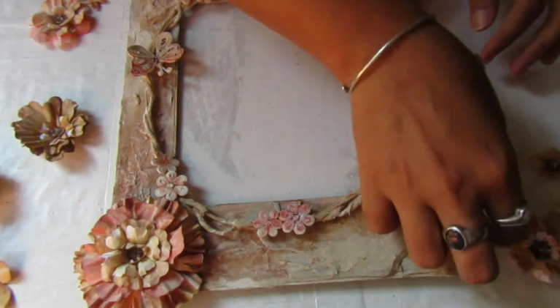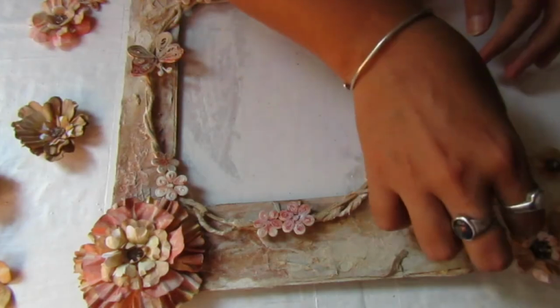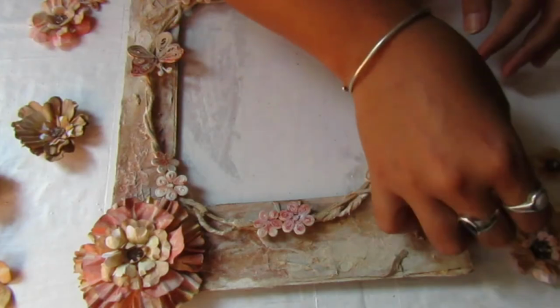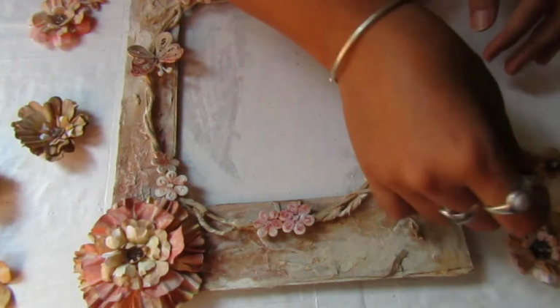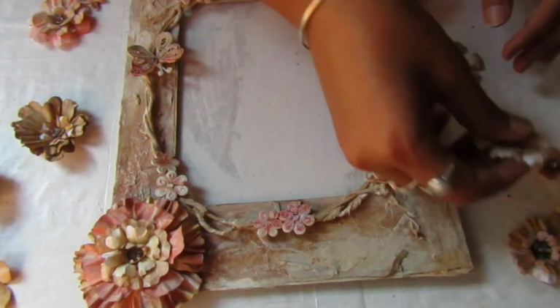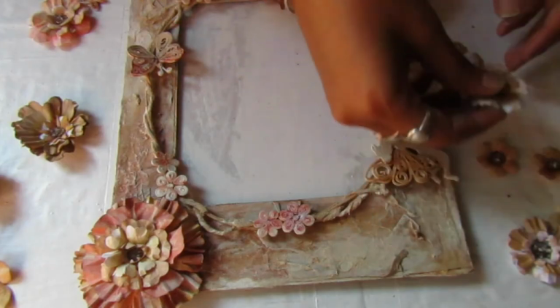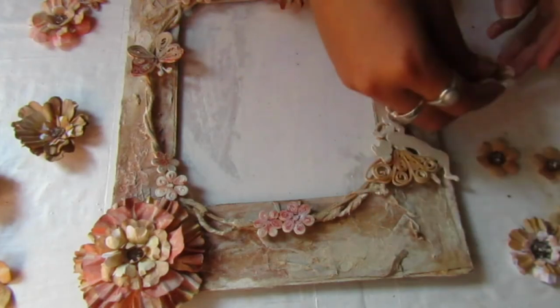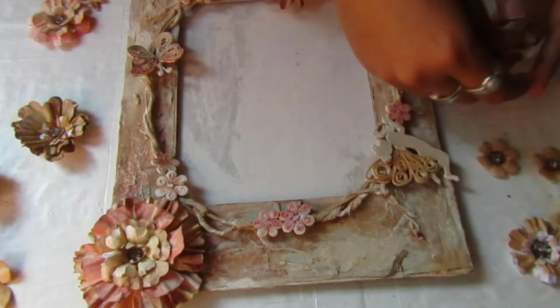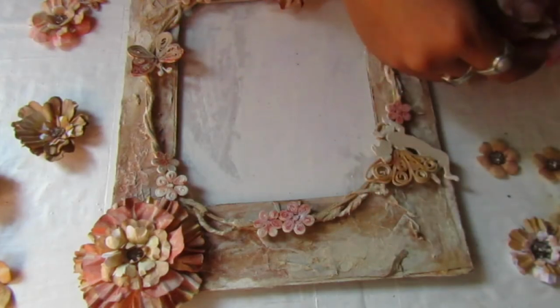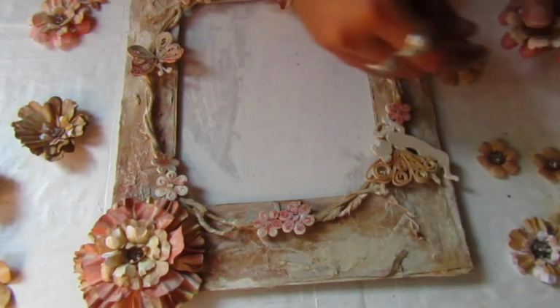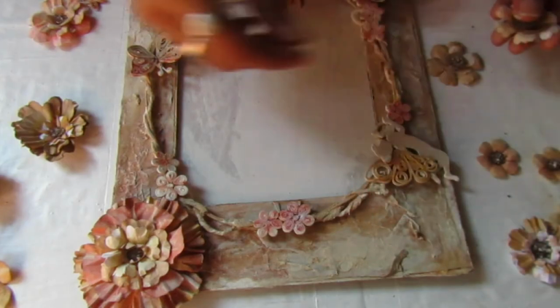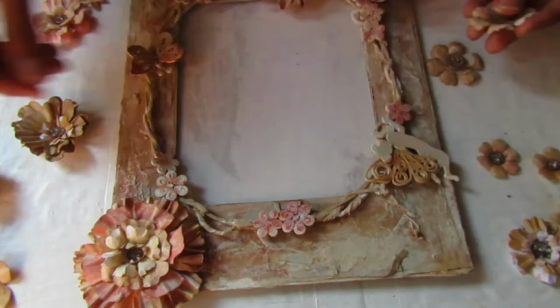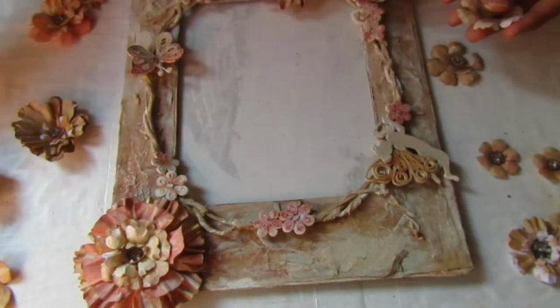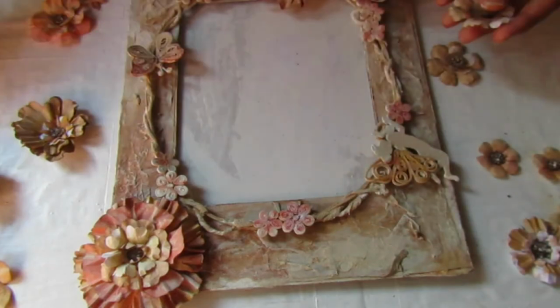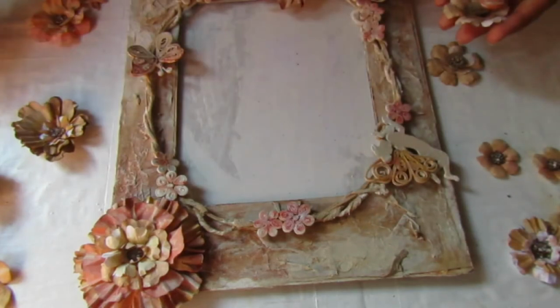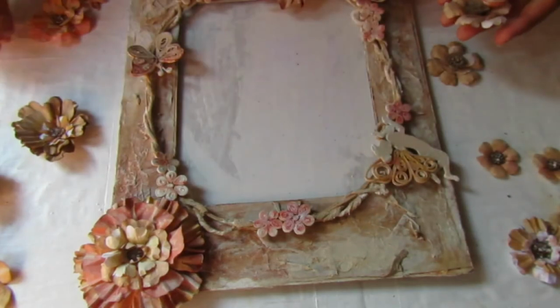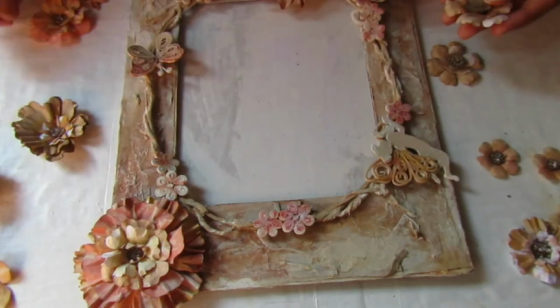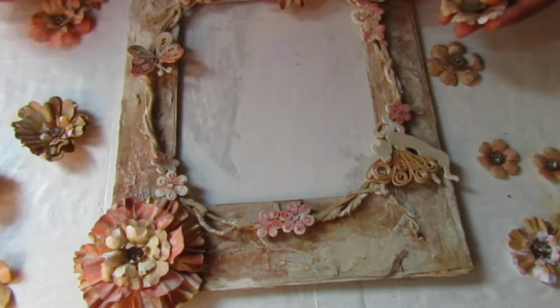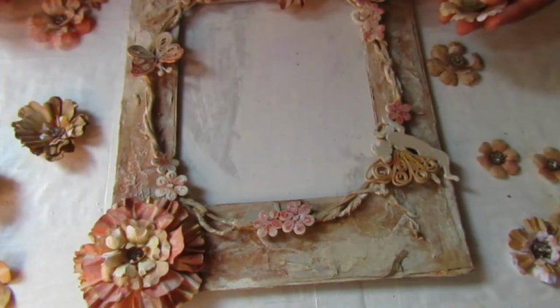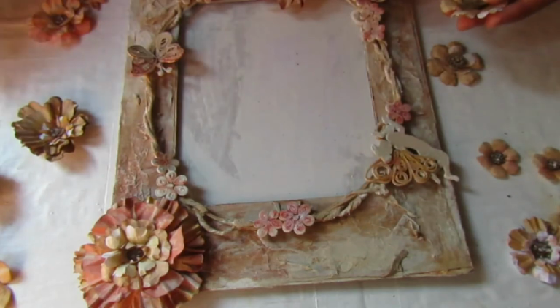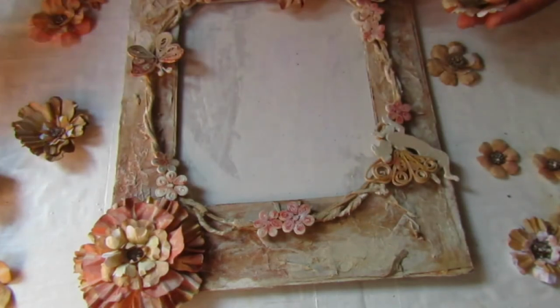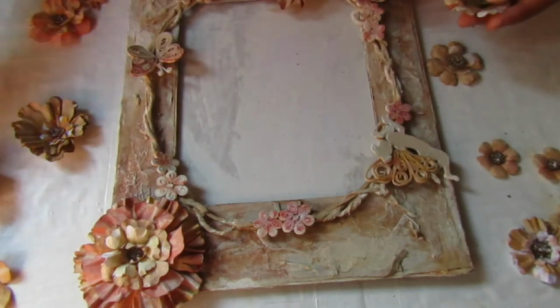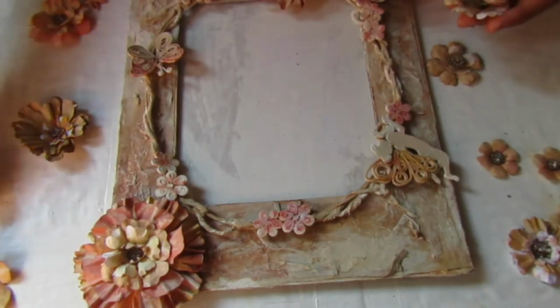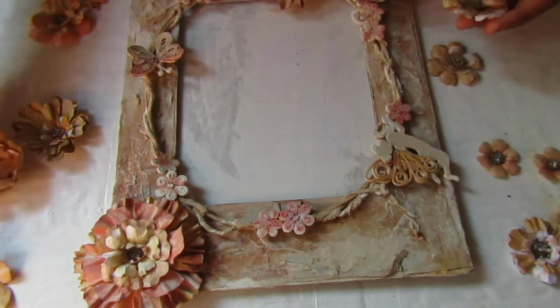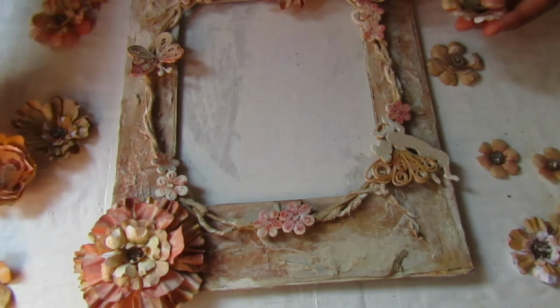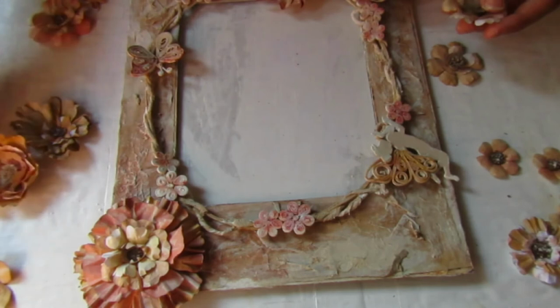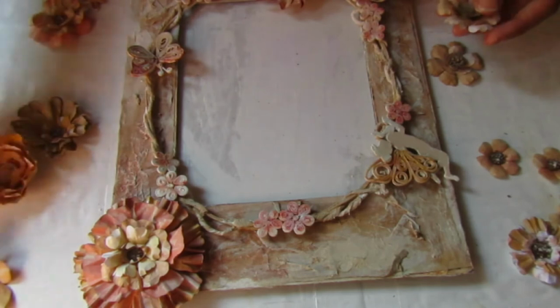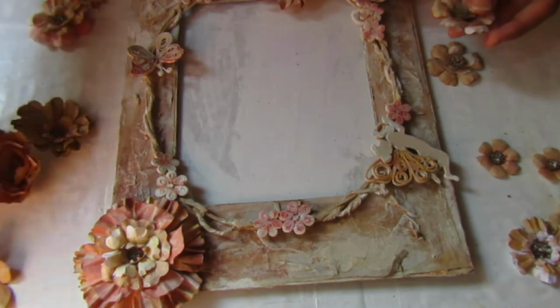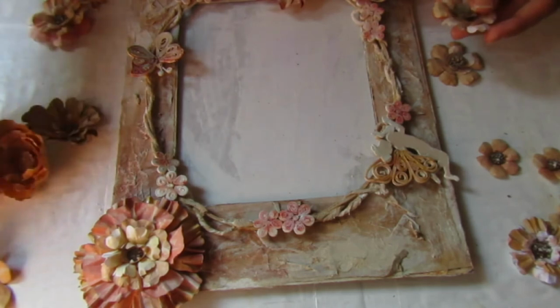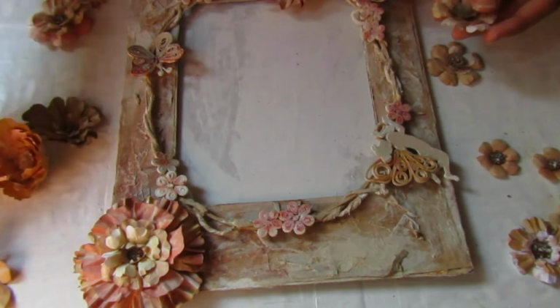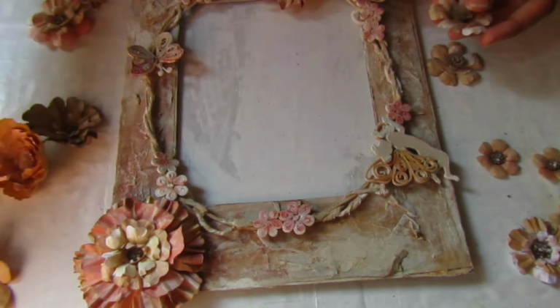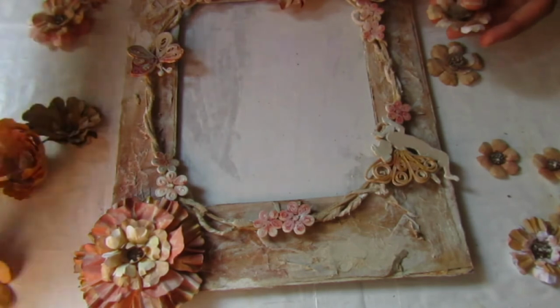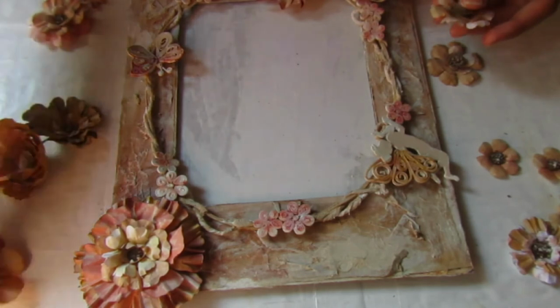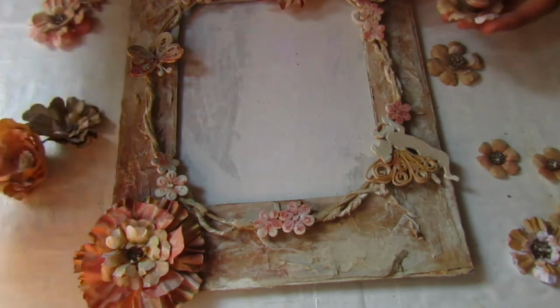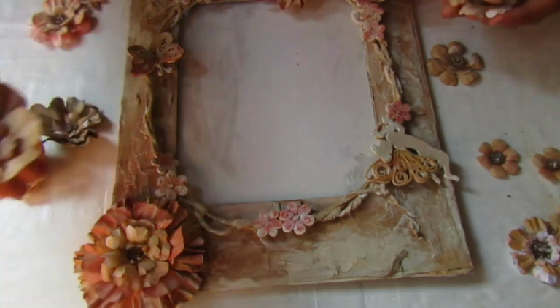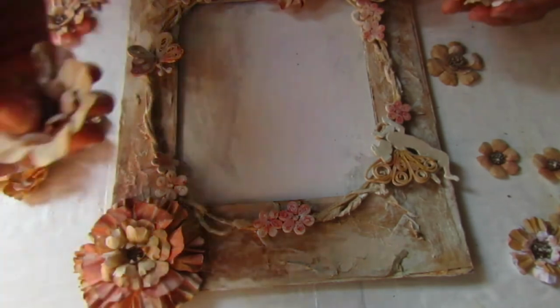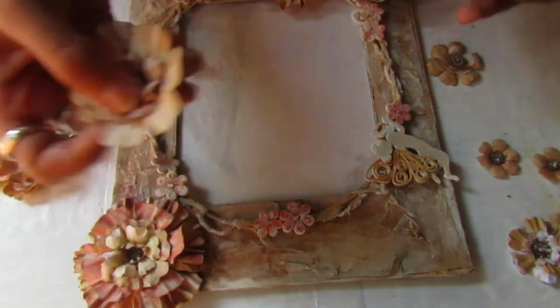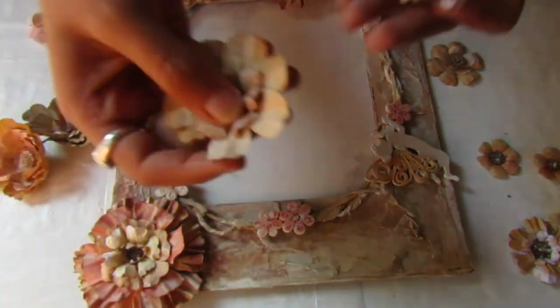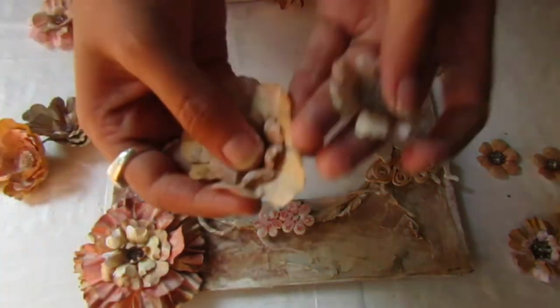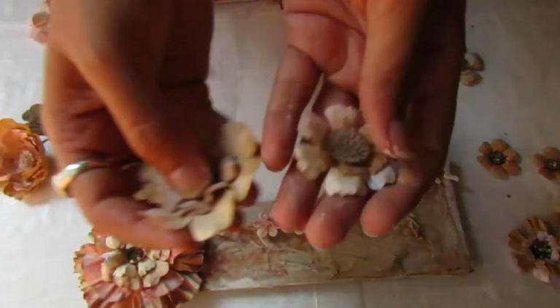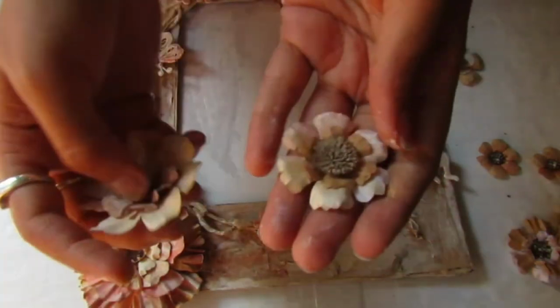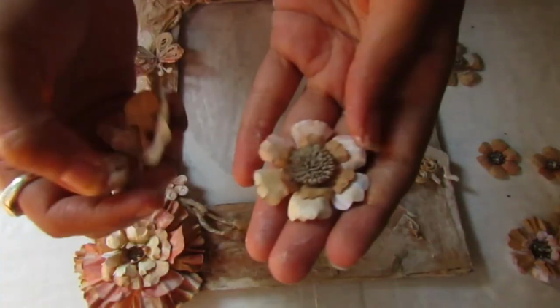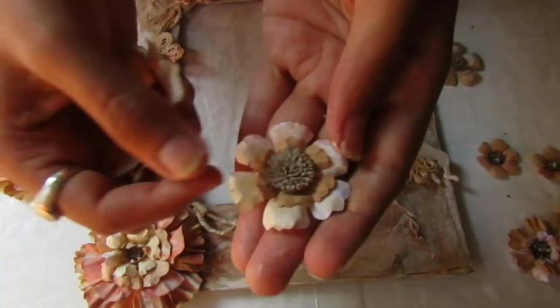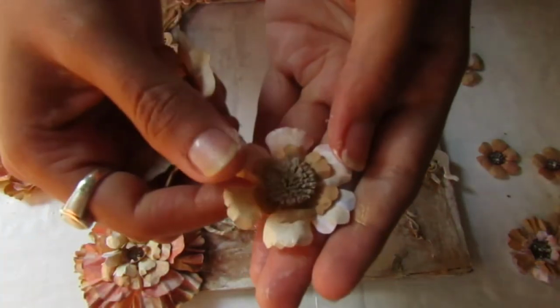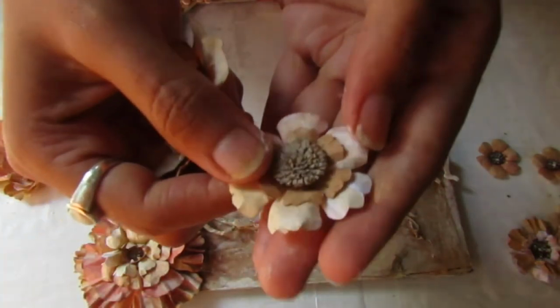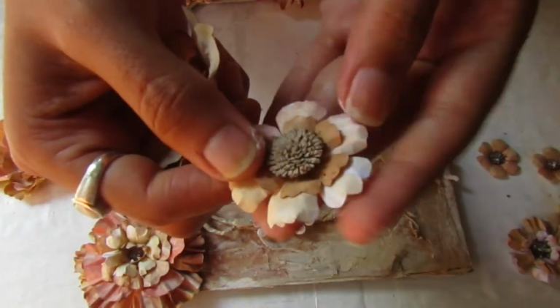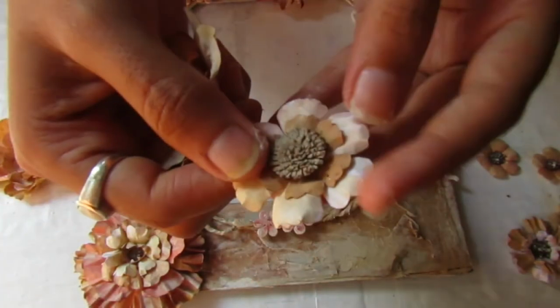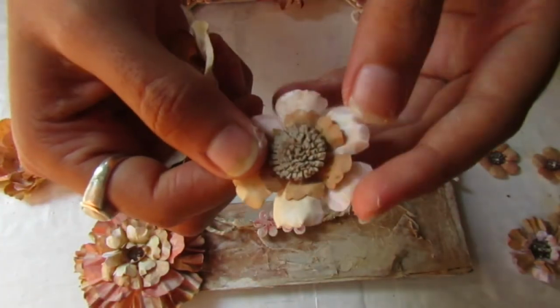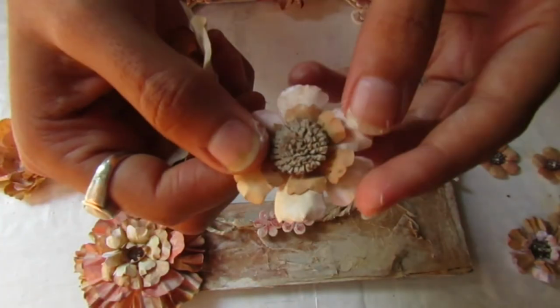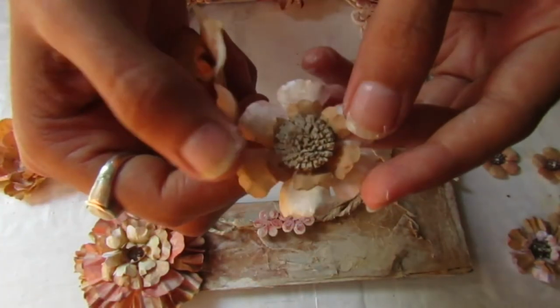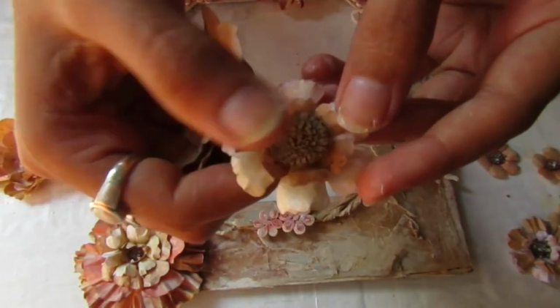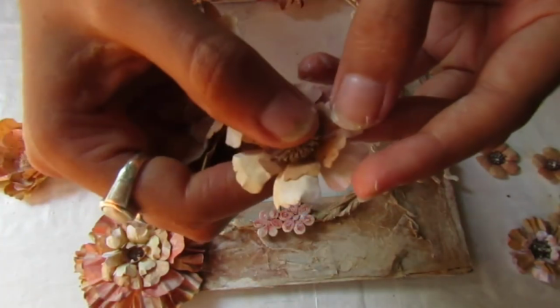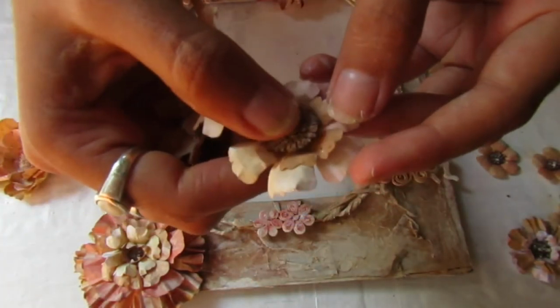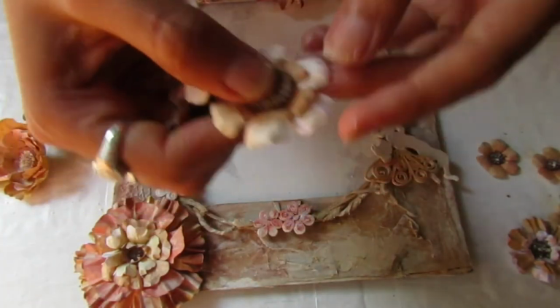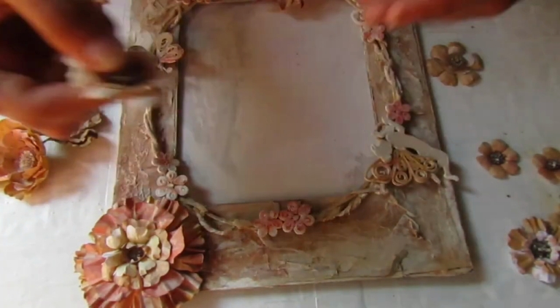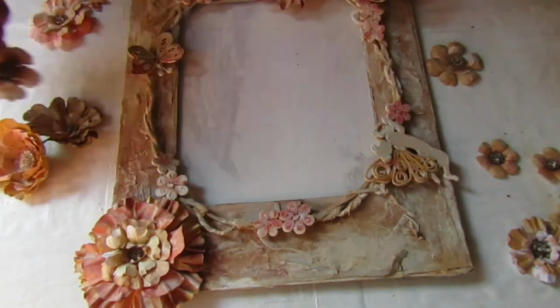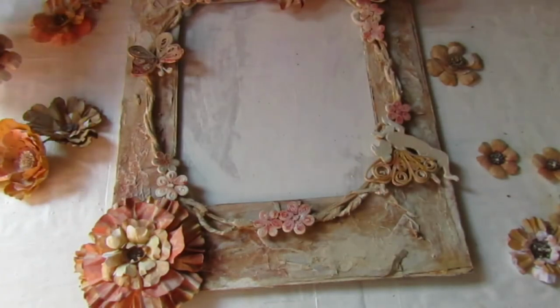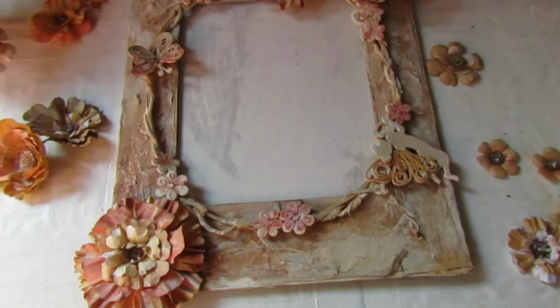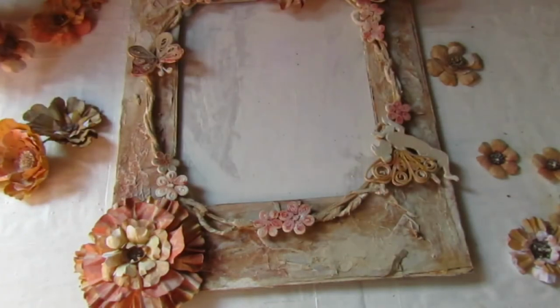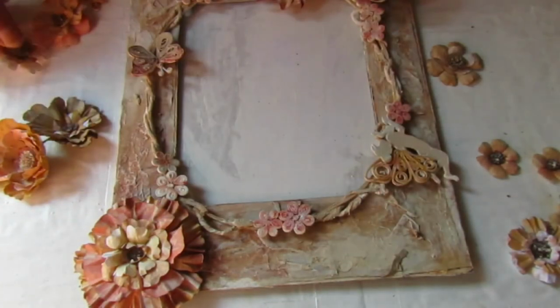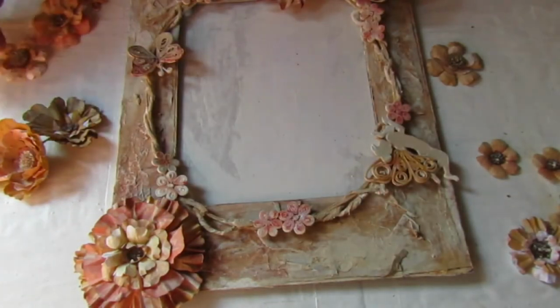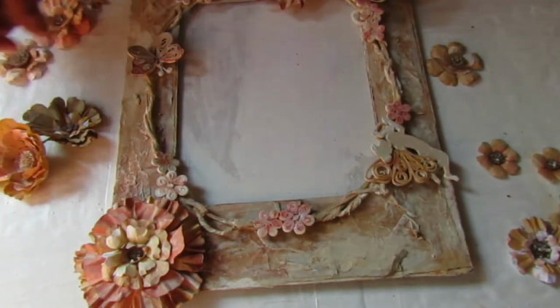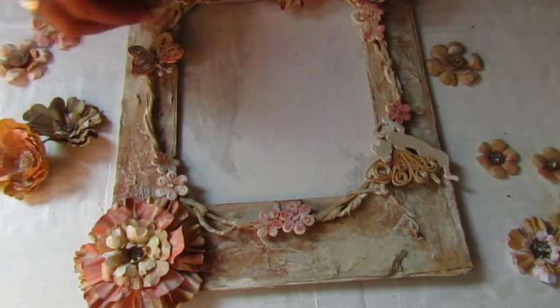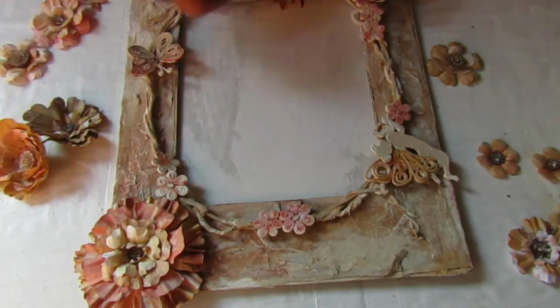I want to show you these flowers — different shapes, sizes, and textures. I really love them.